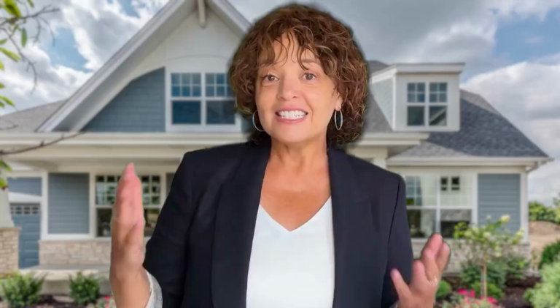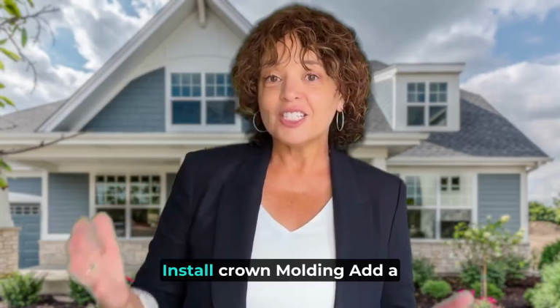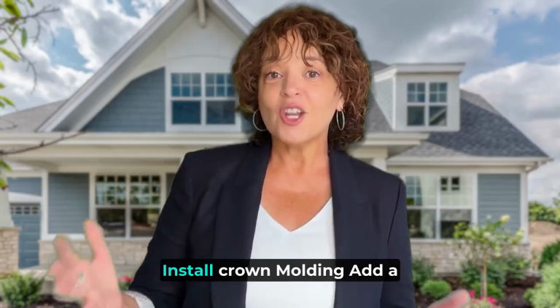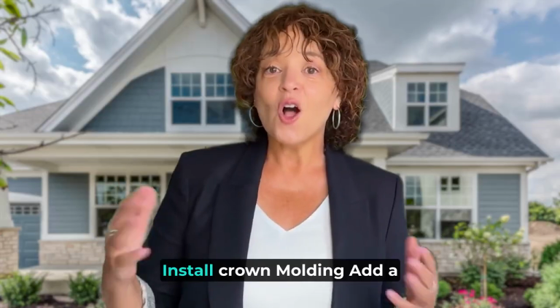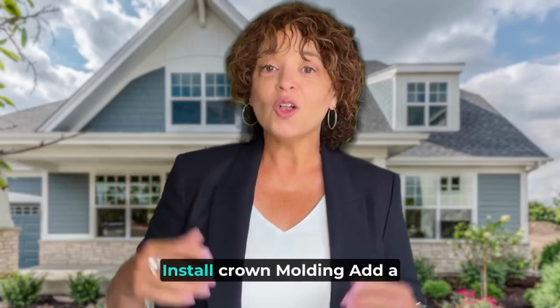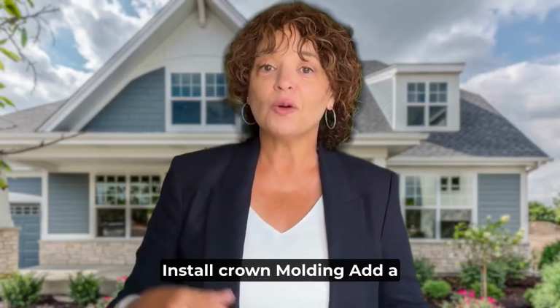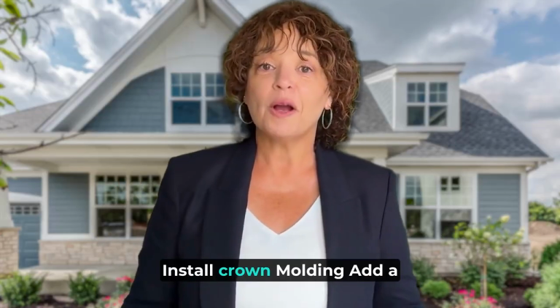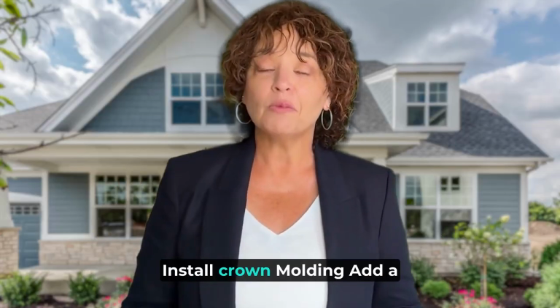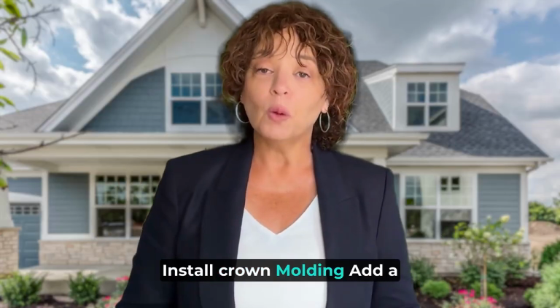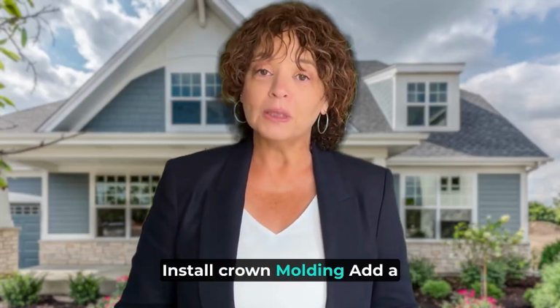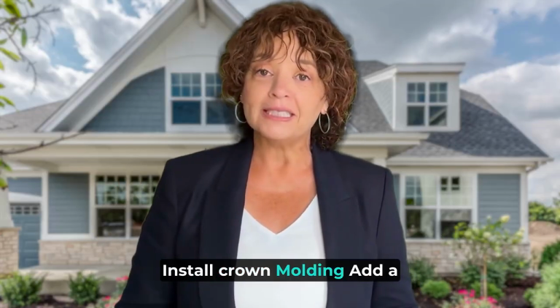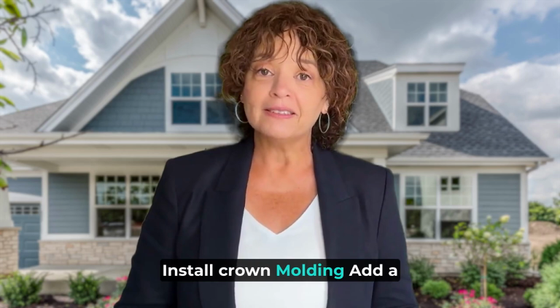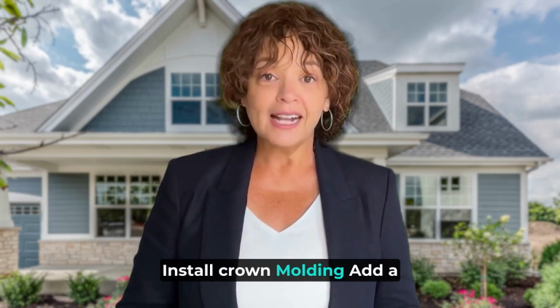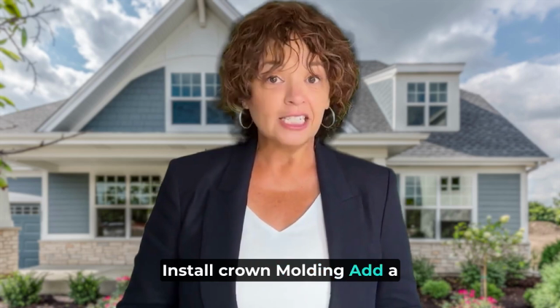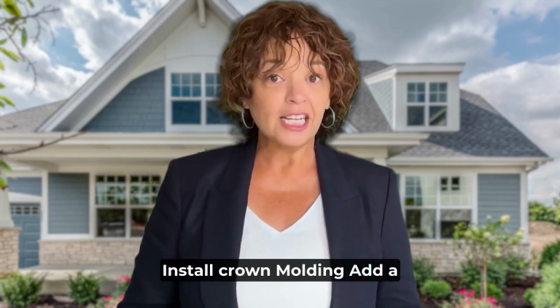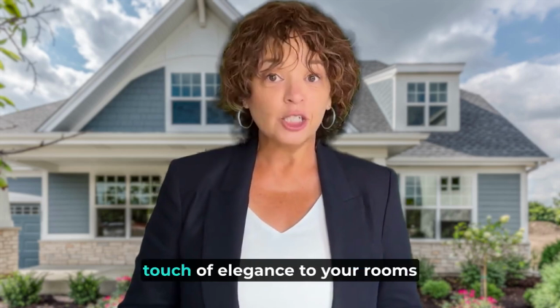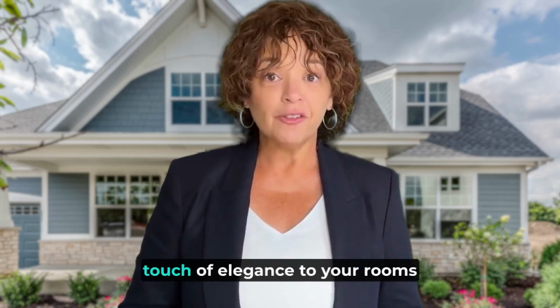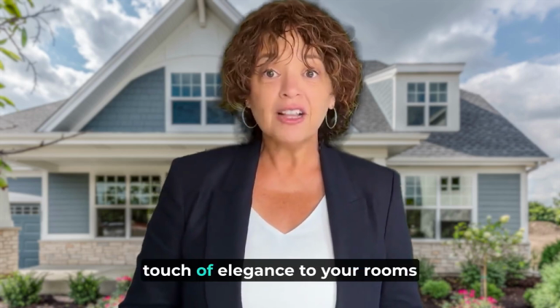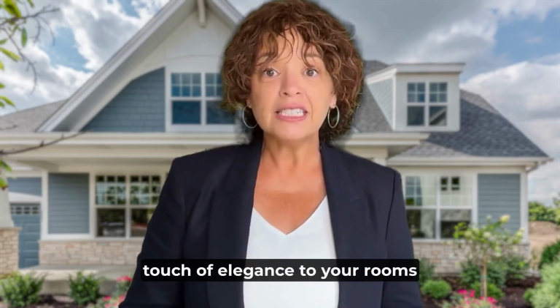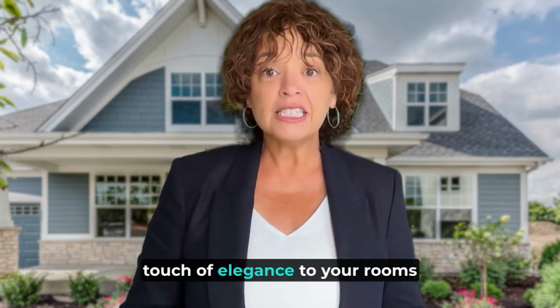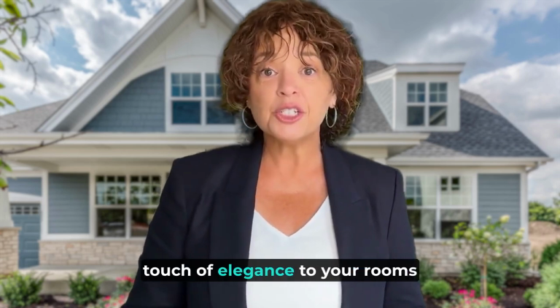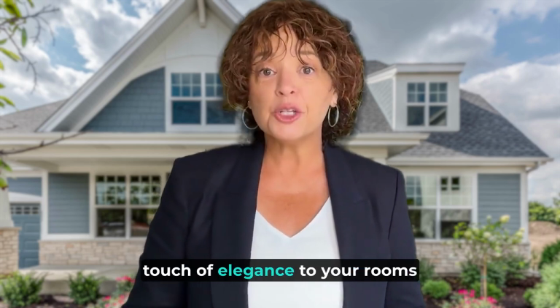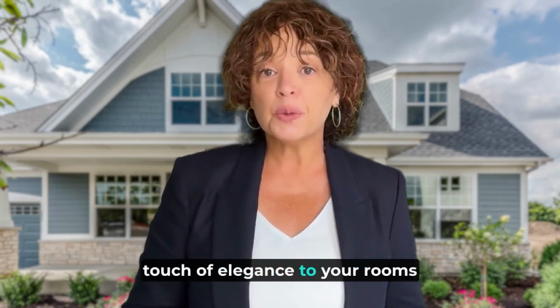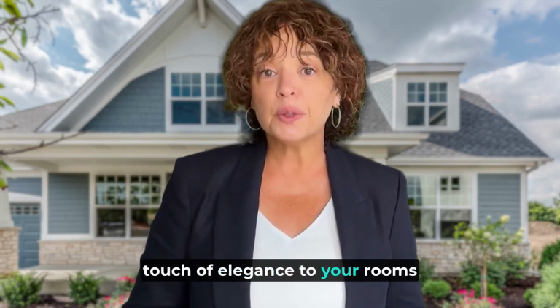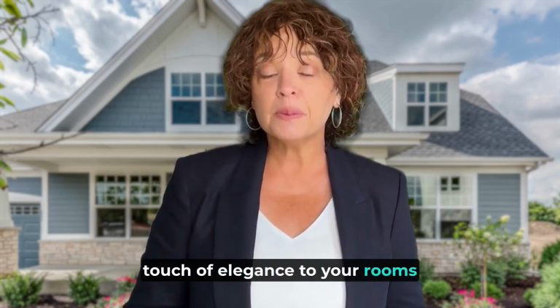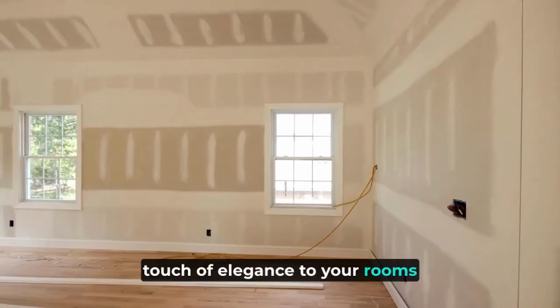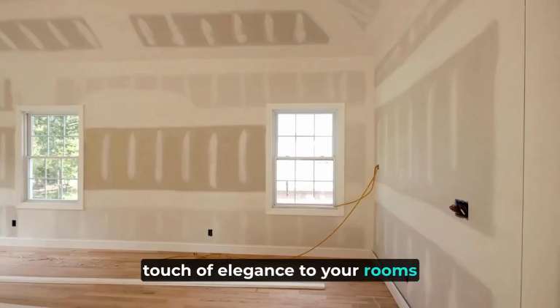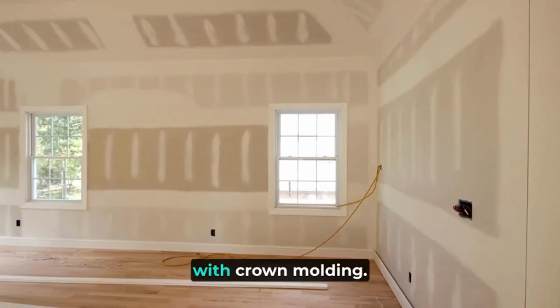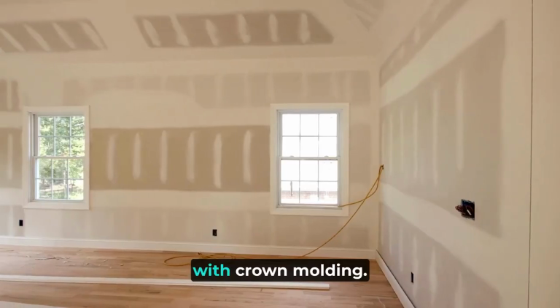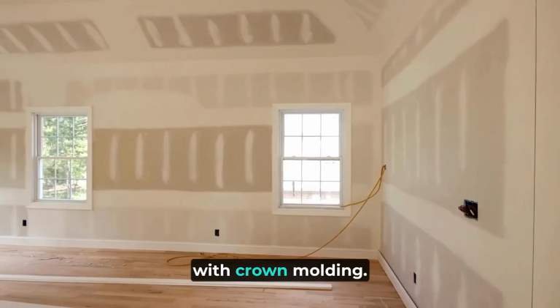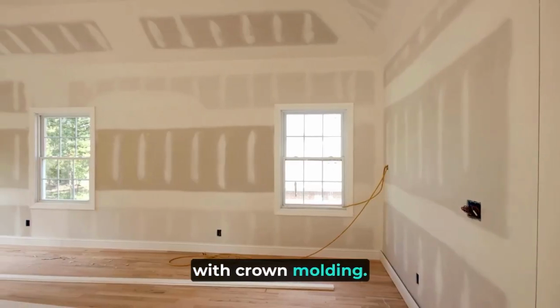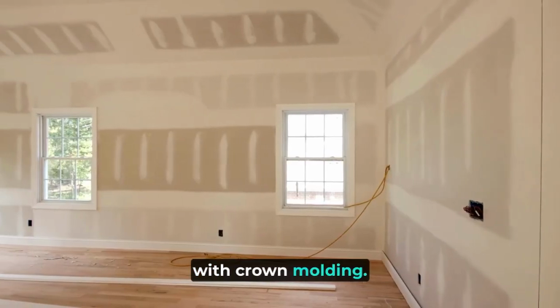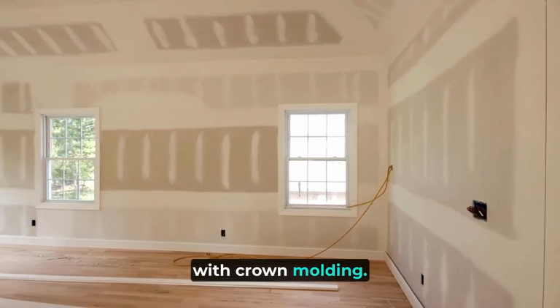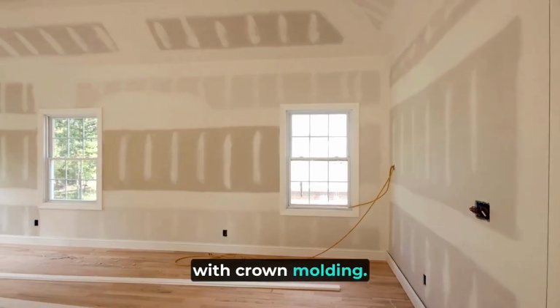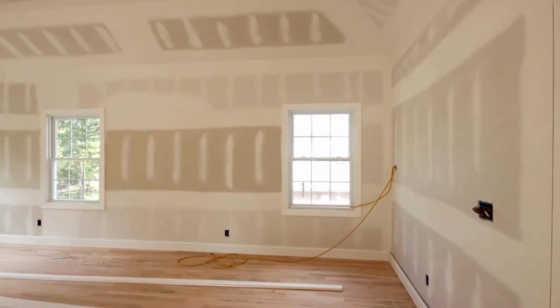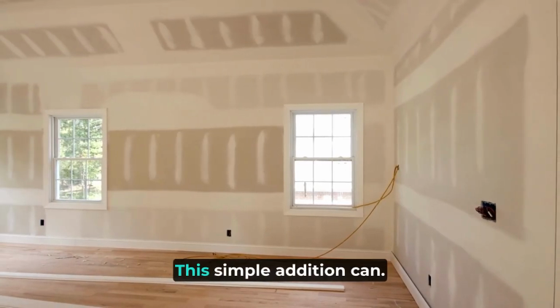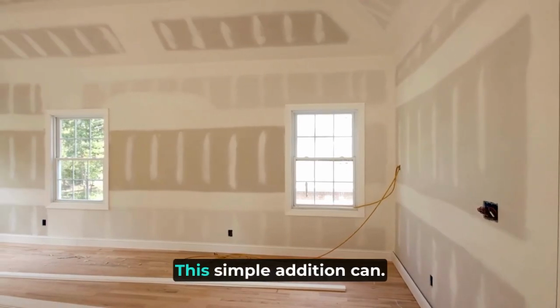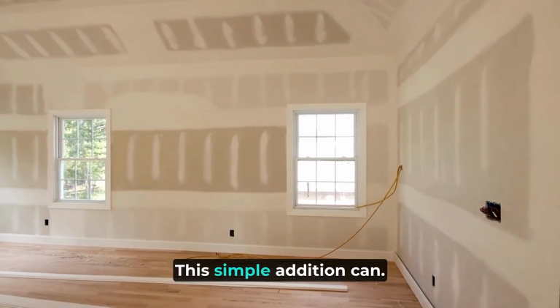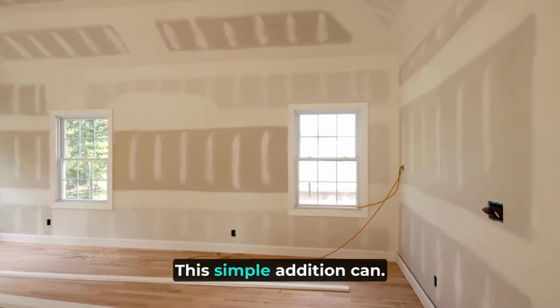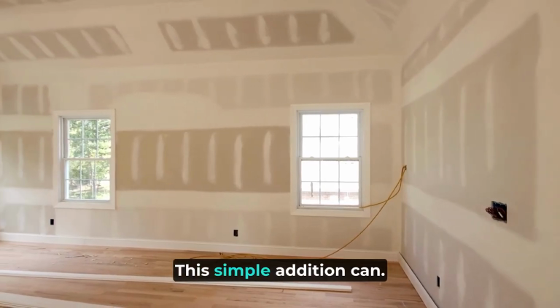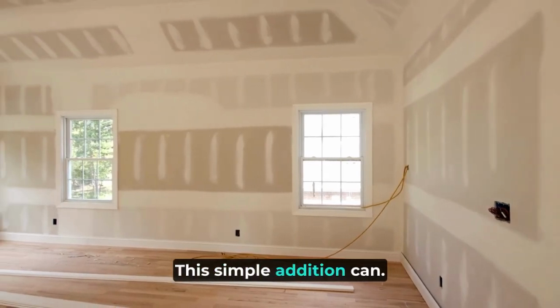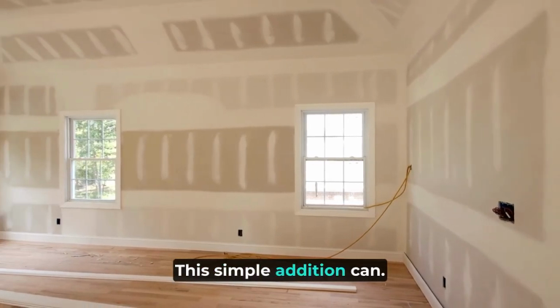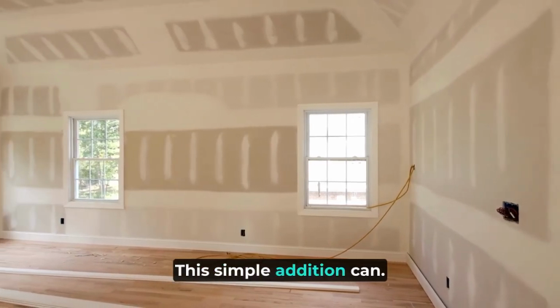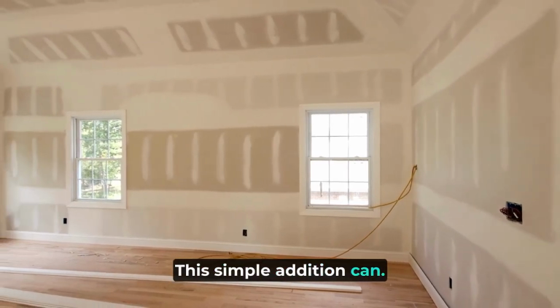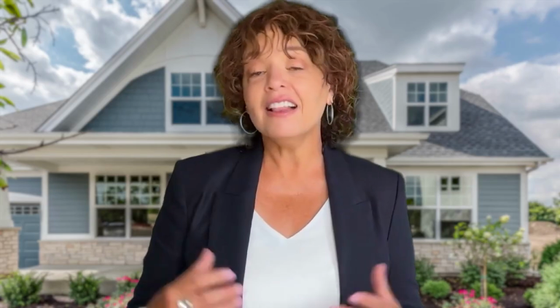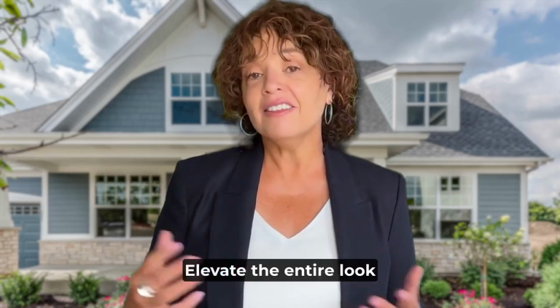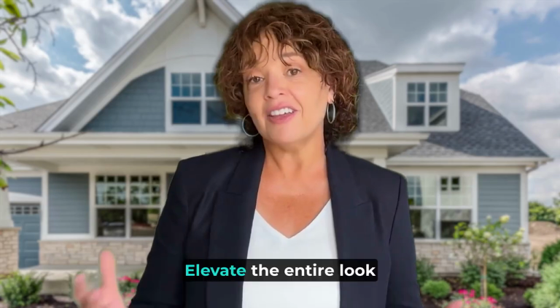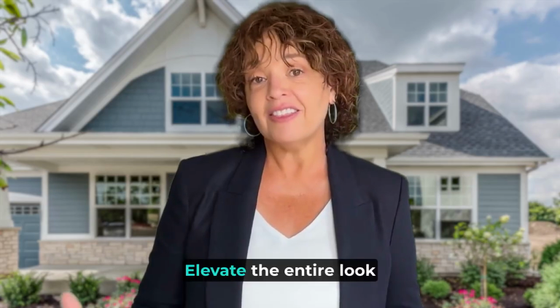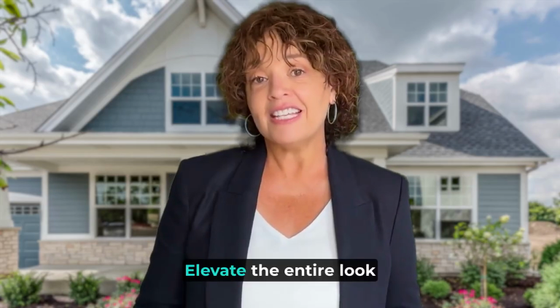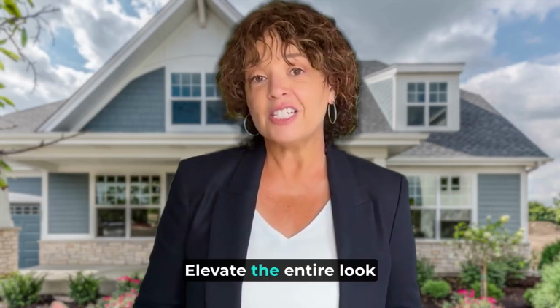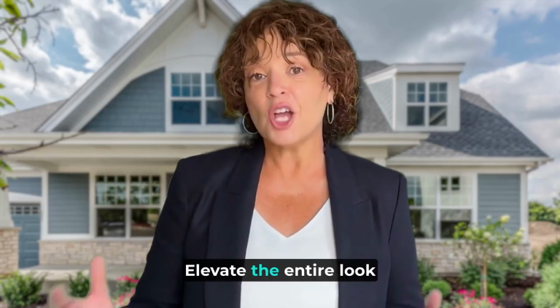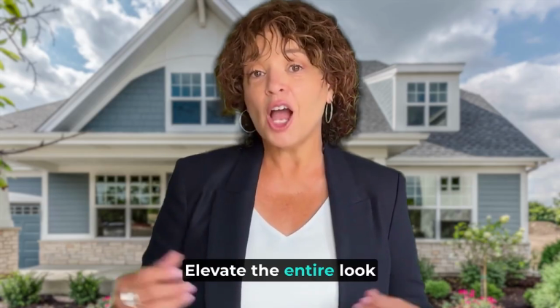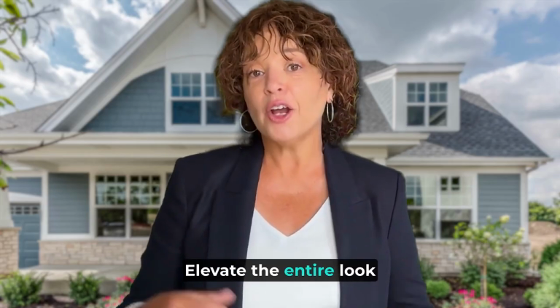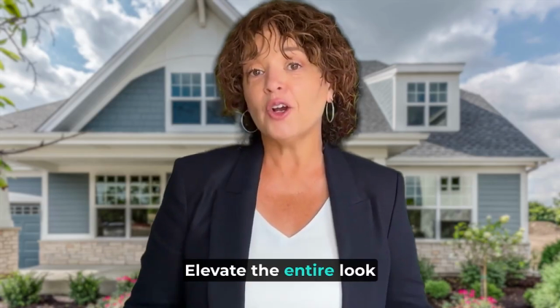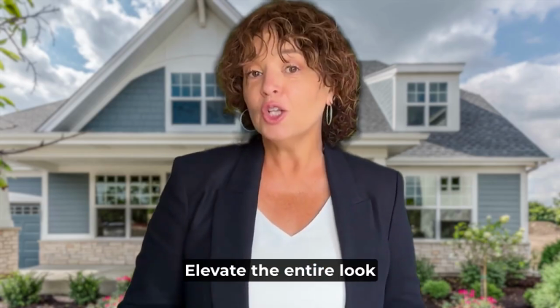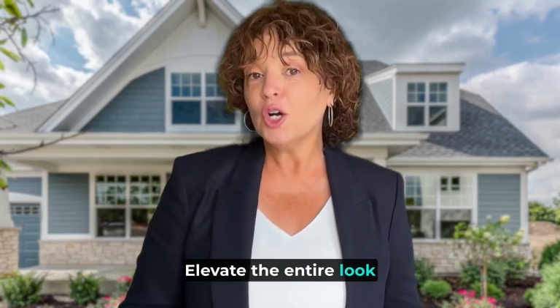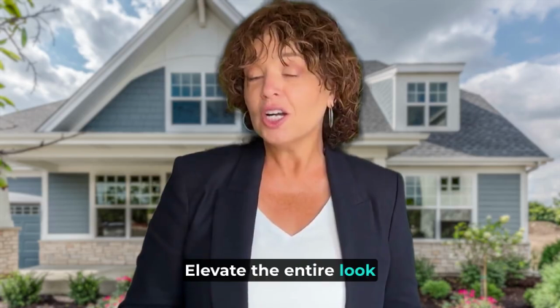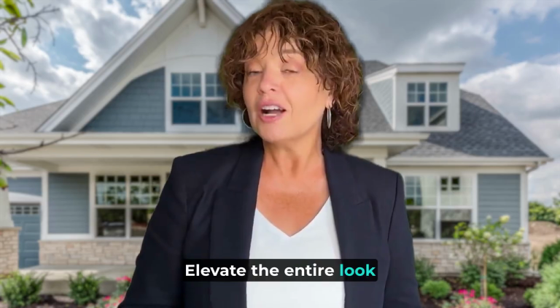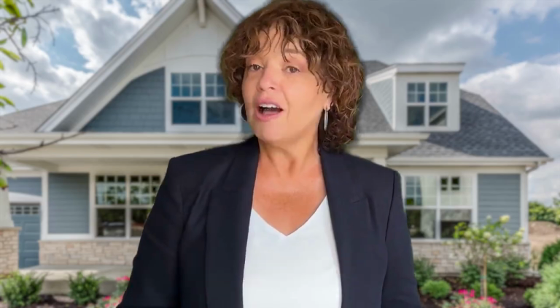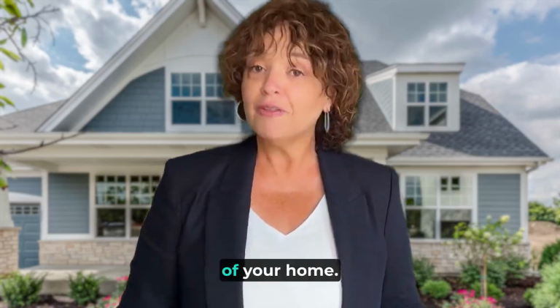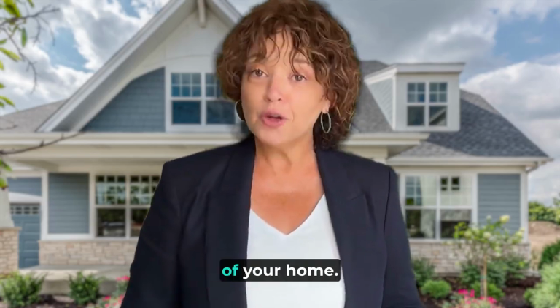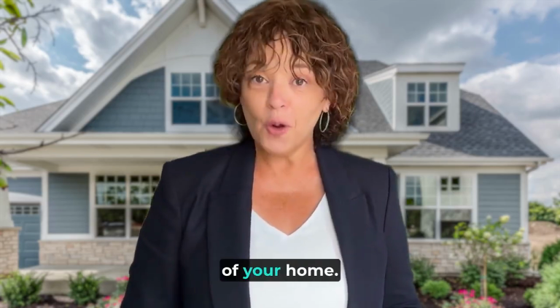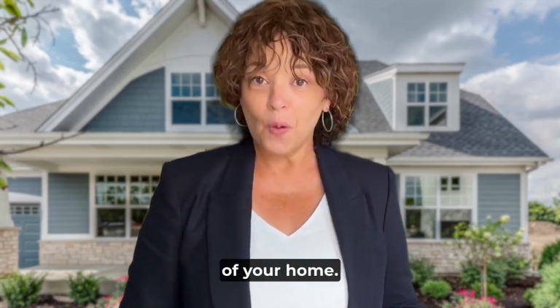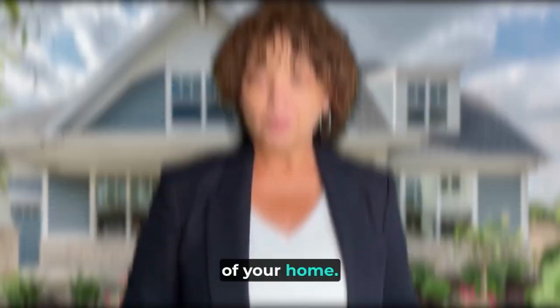Install crown molding. Add a touch of elegance to your rooms with crown molding. This simple addition can elevate the entire look of your home.